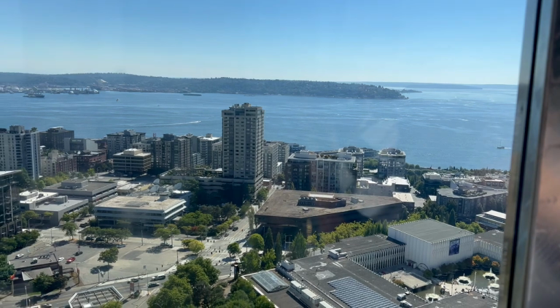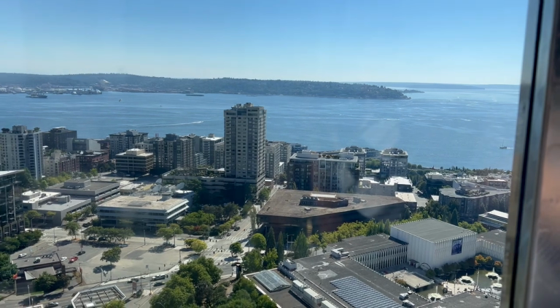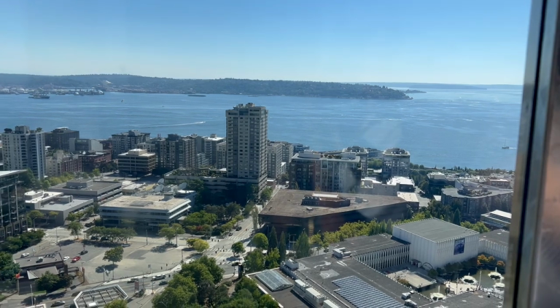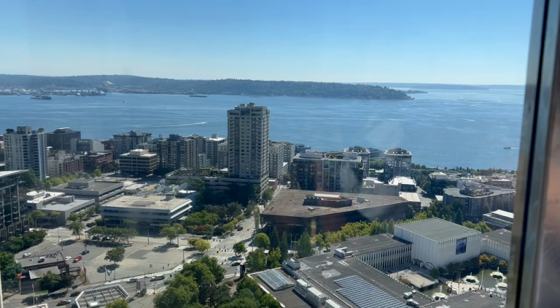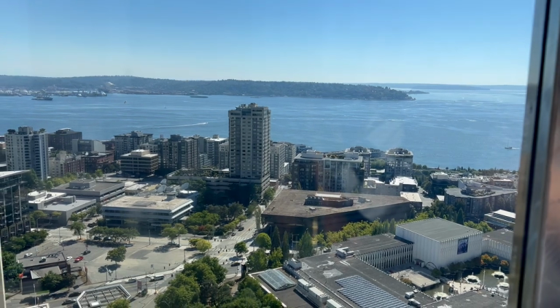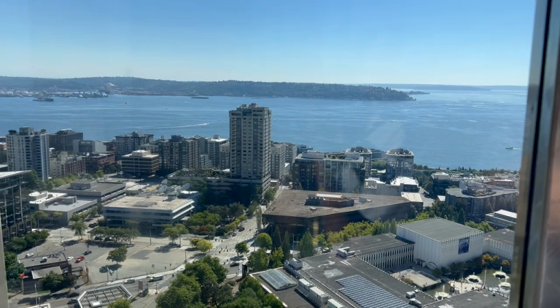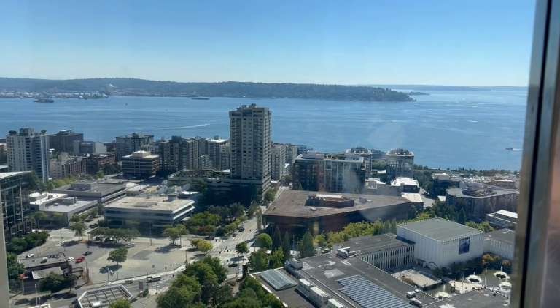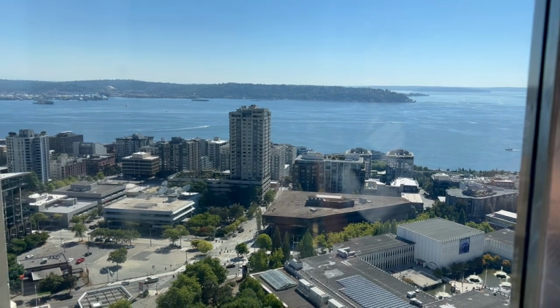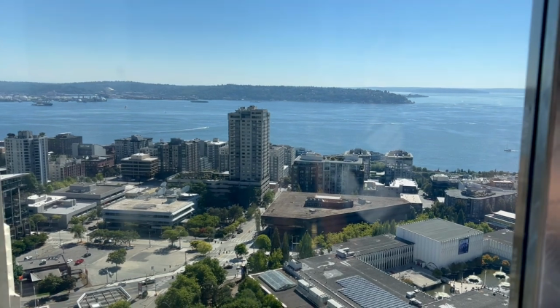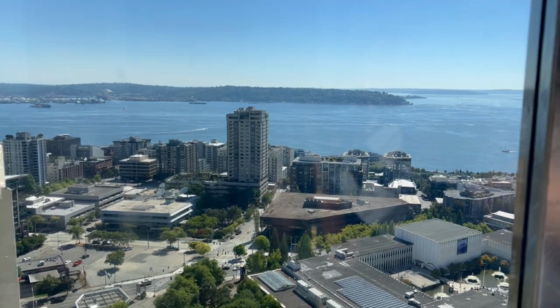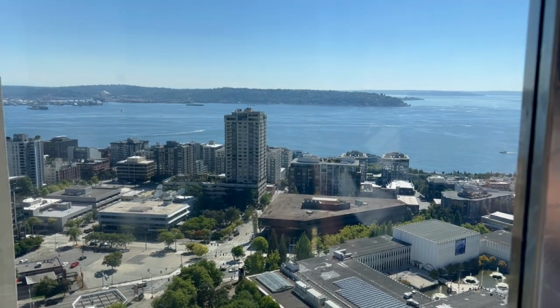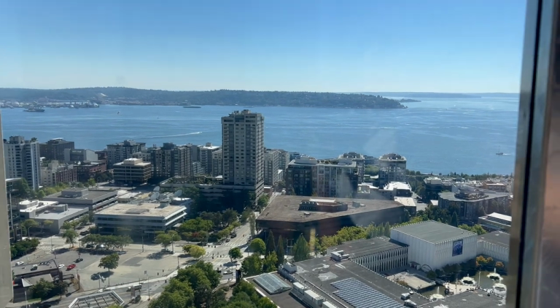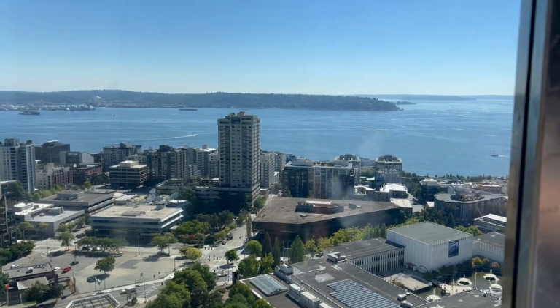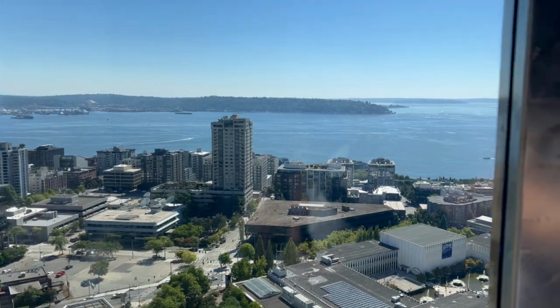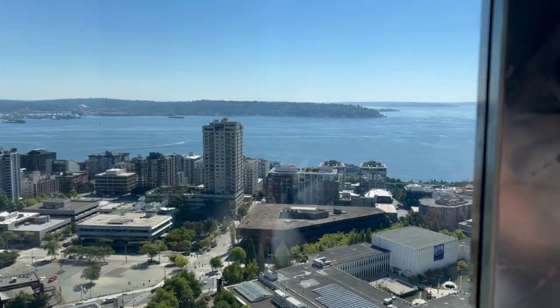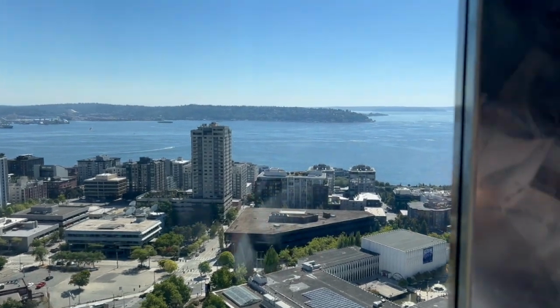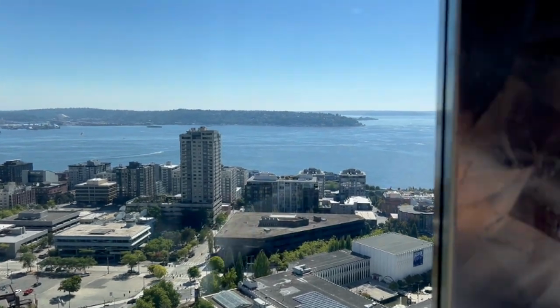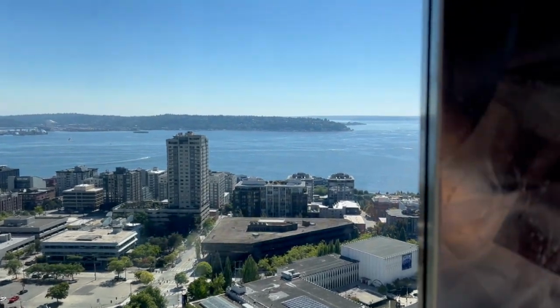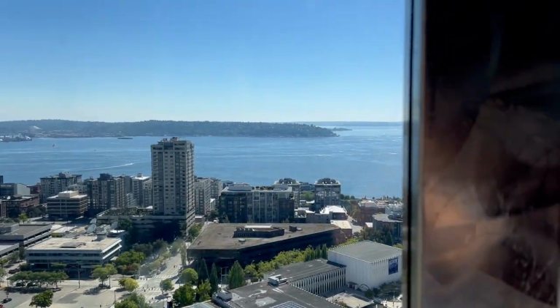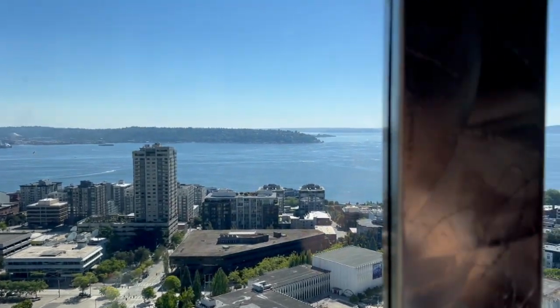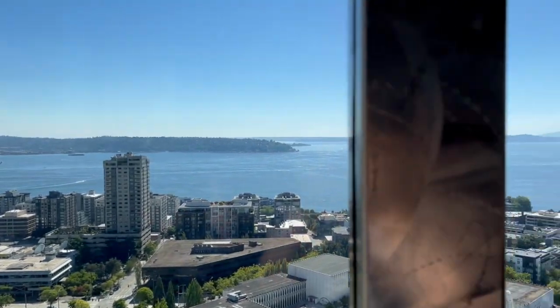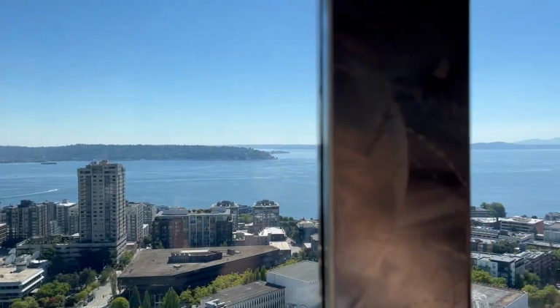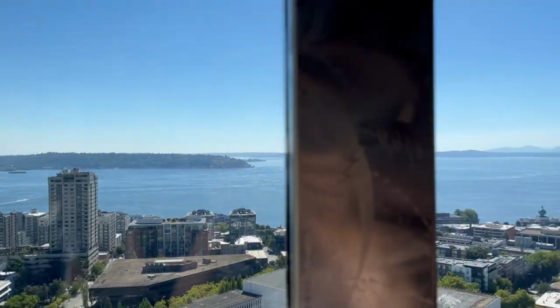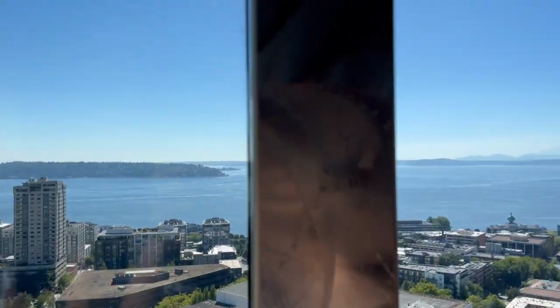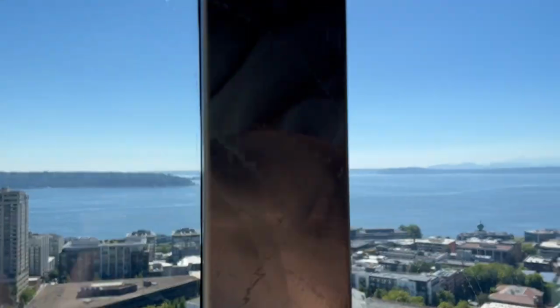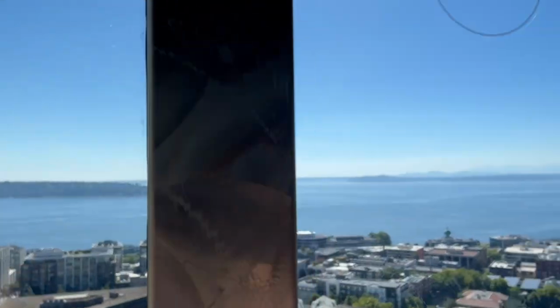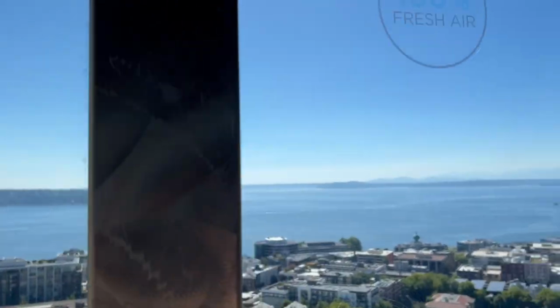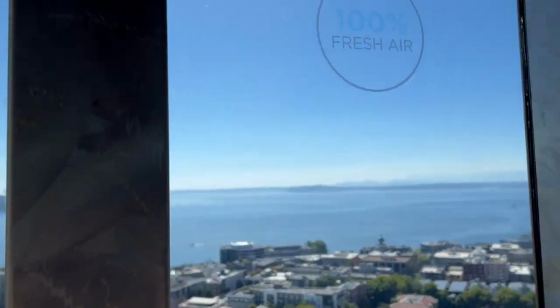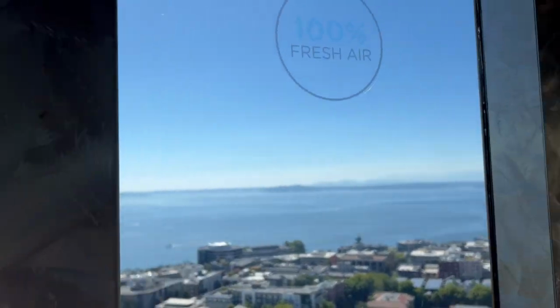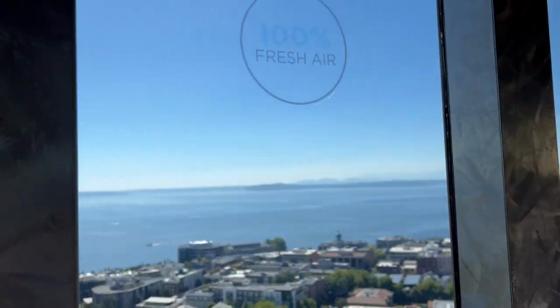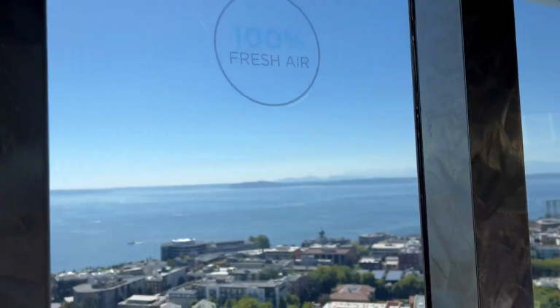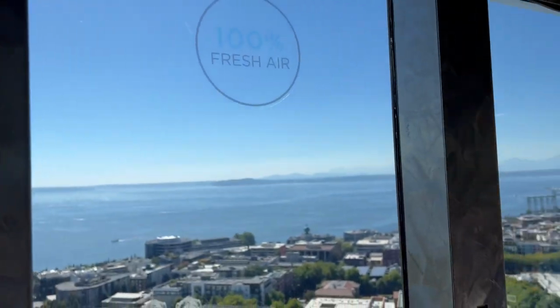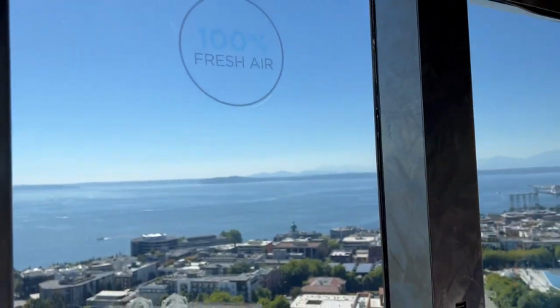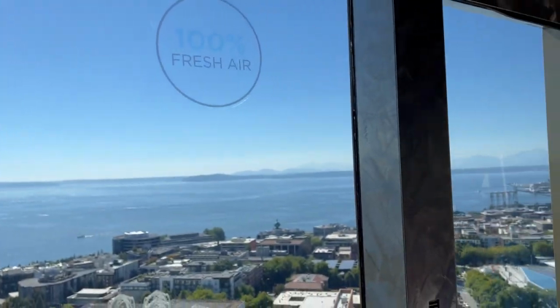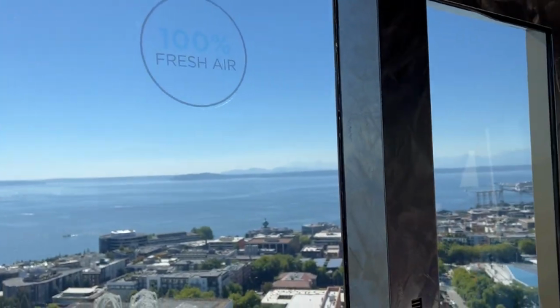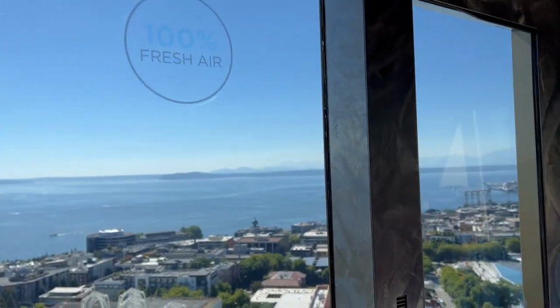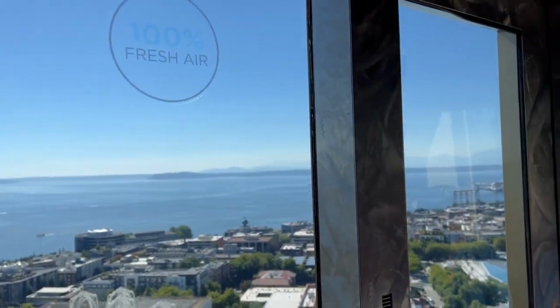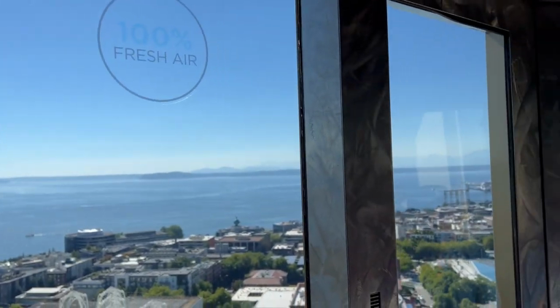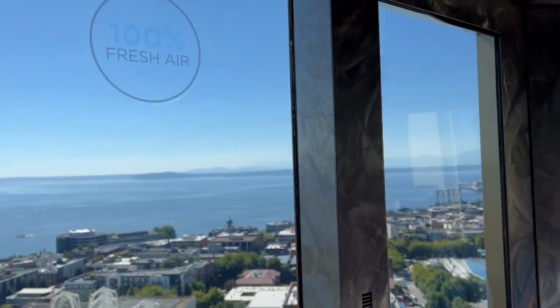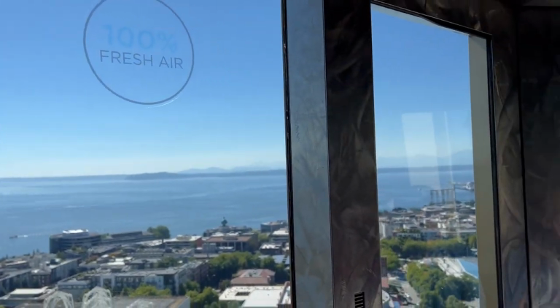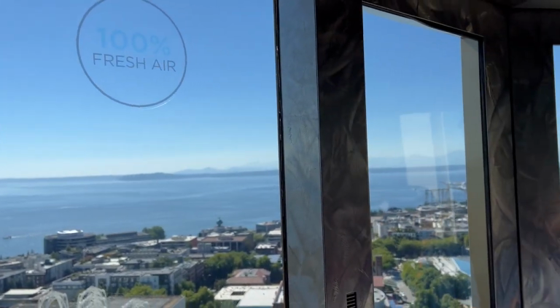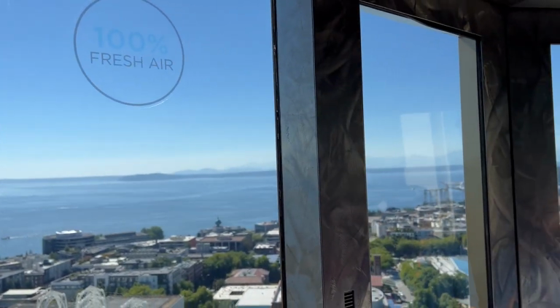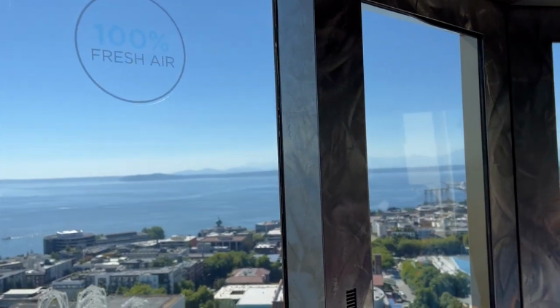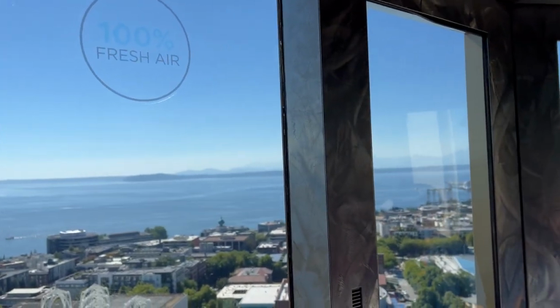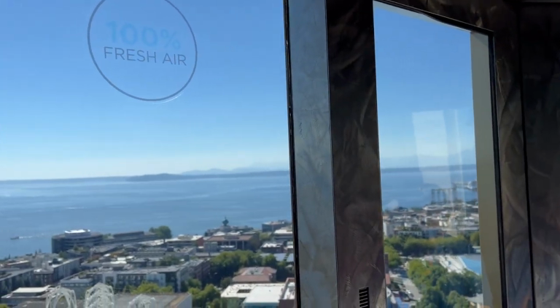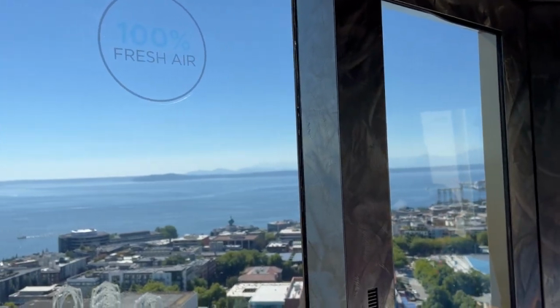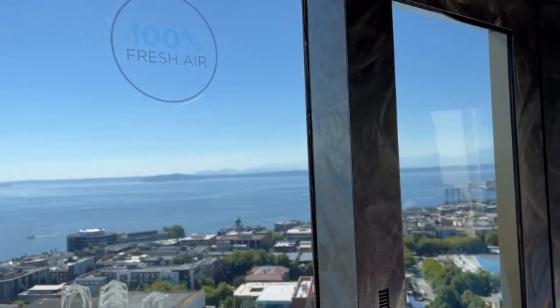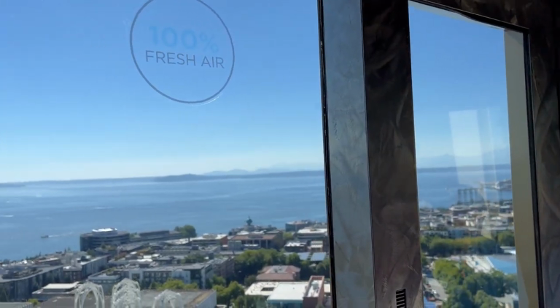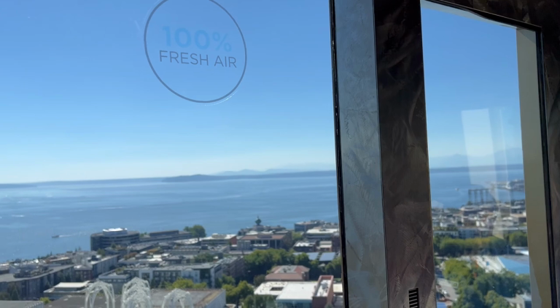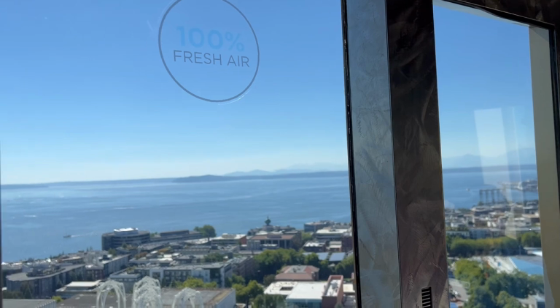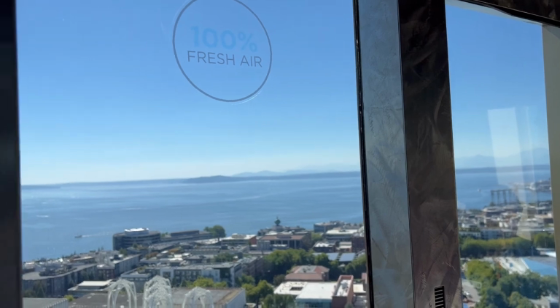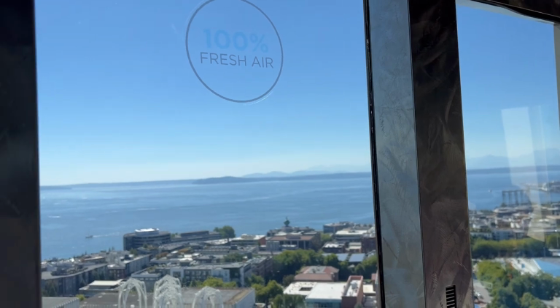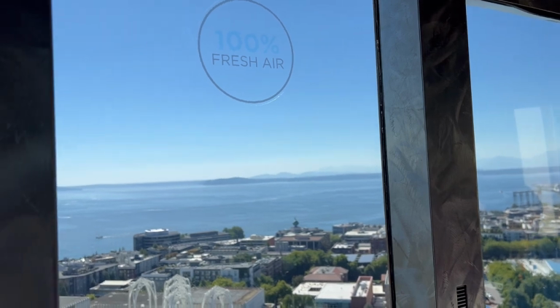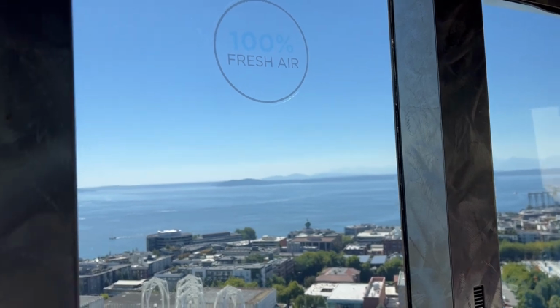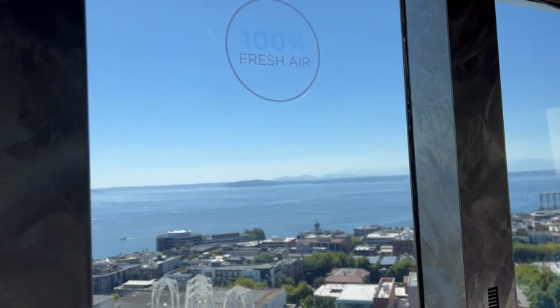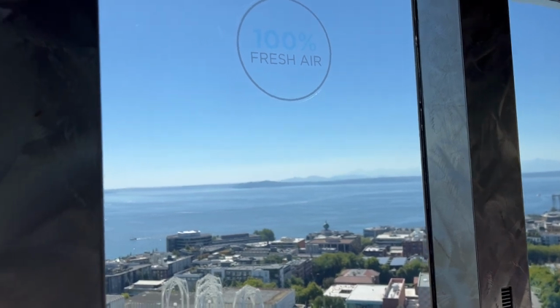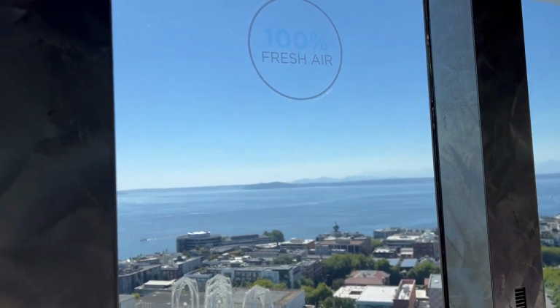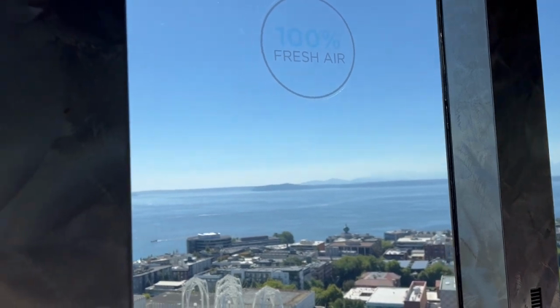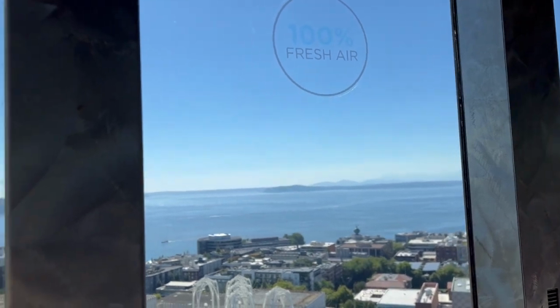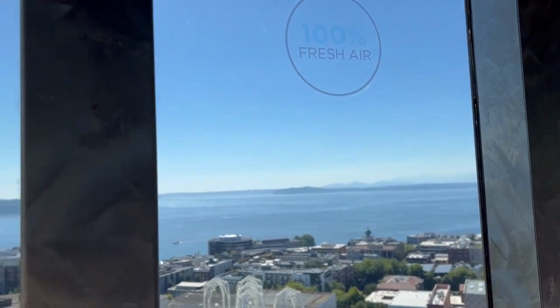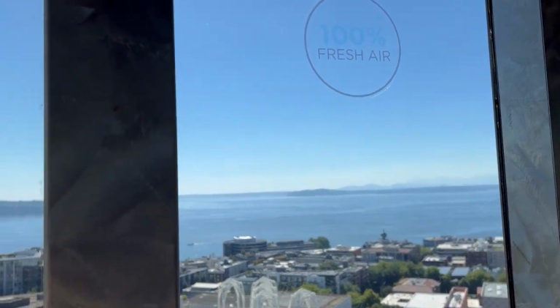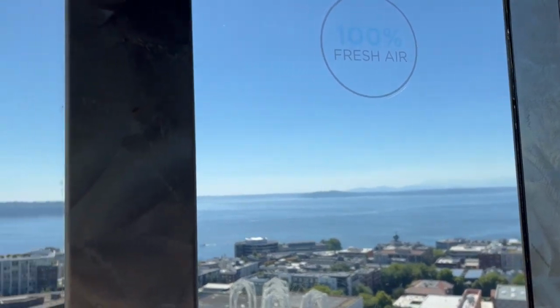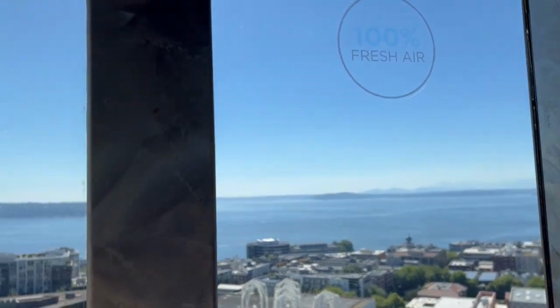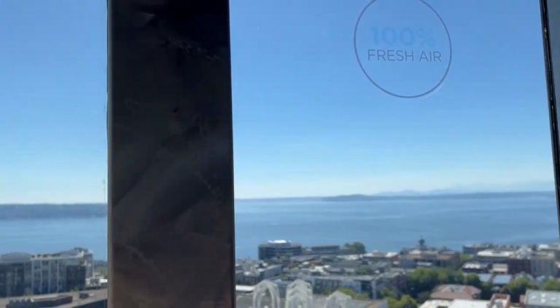If you look straight ahead, you can see Bainbridge Island, and behind that would be the Olympic mountain range, which is on the Washington State Peninsula.